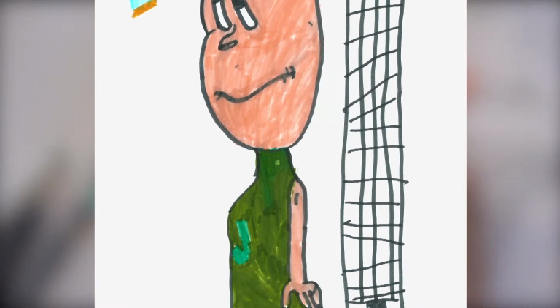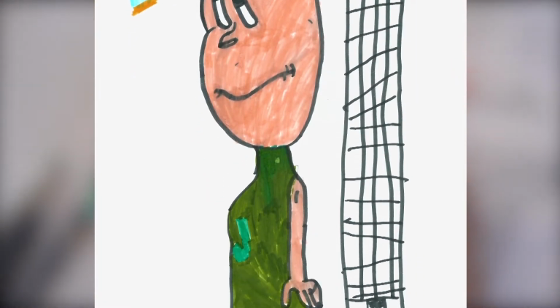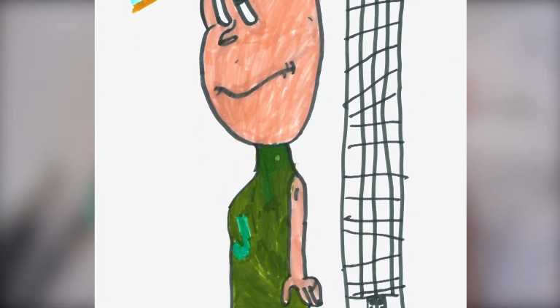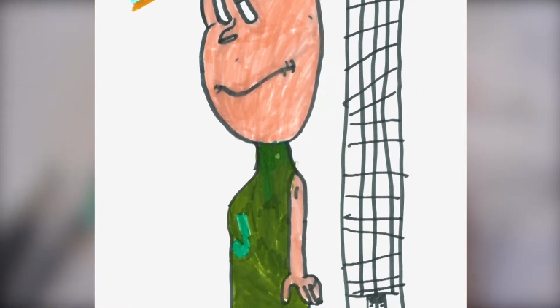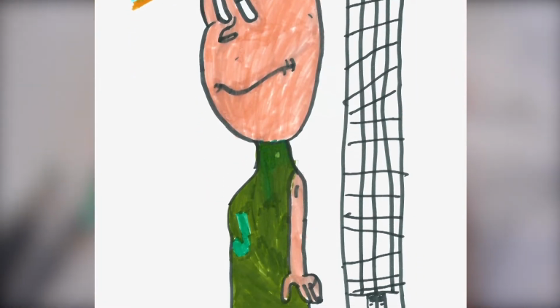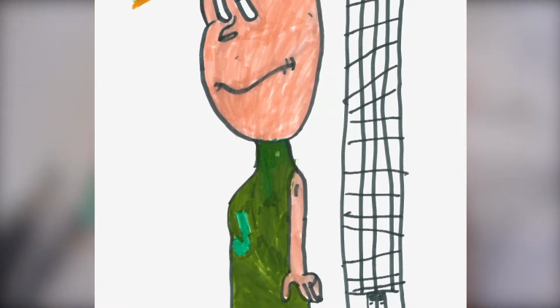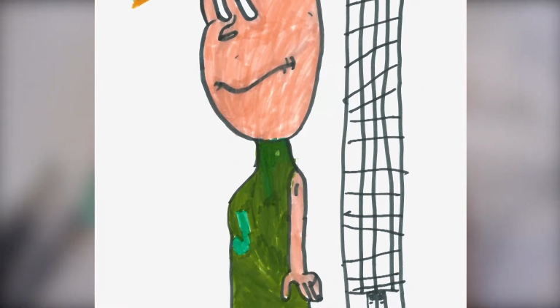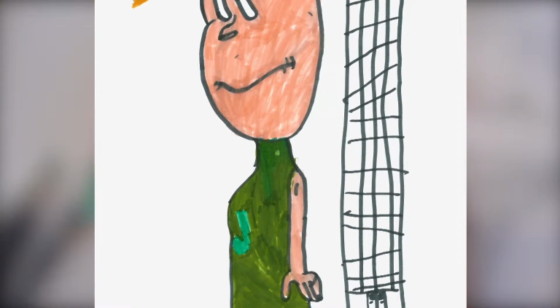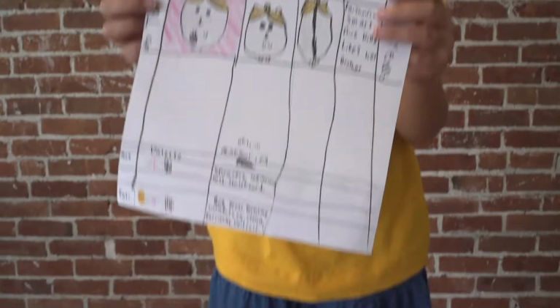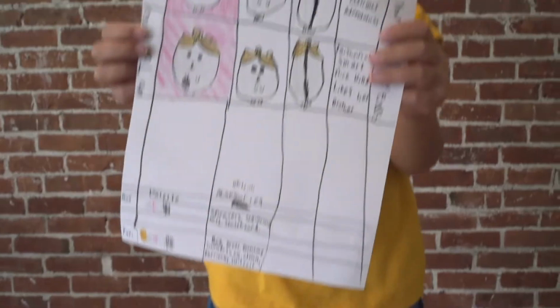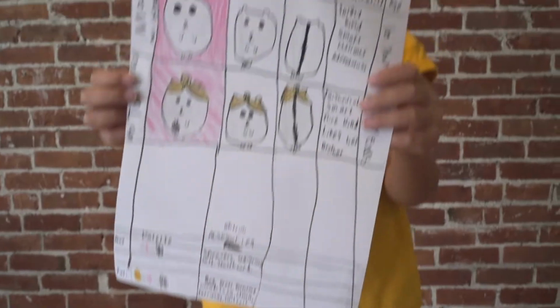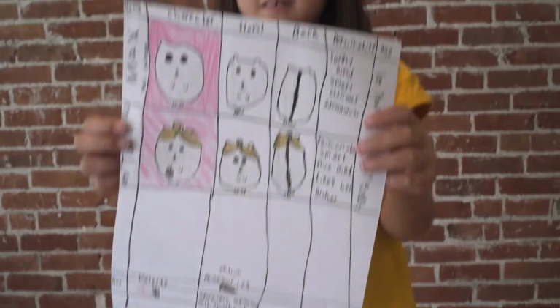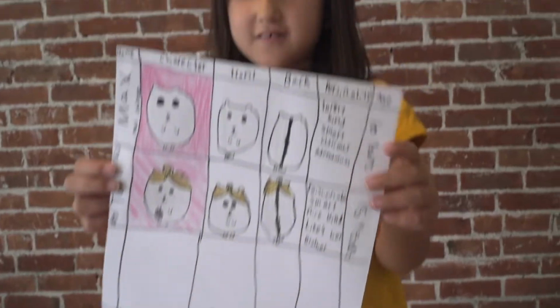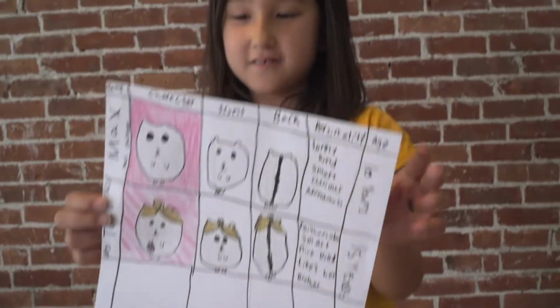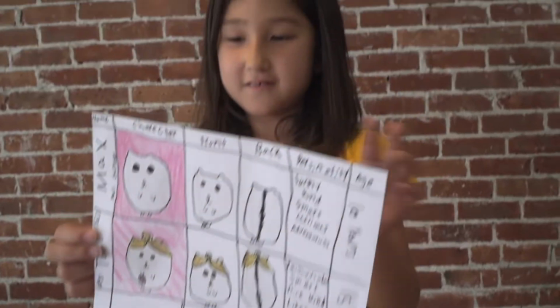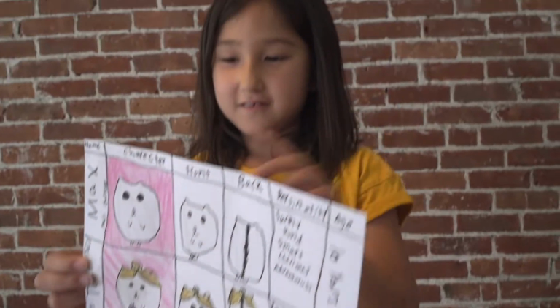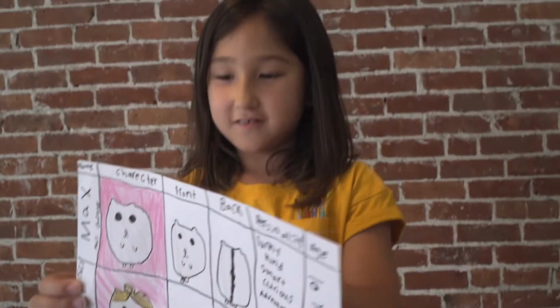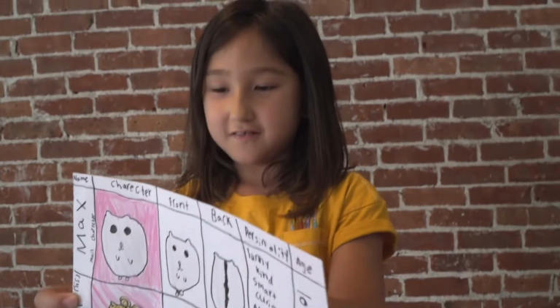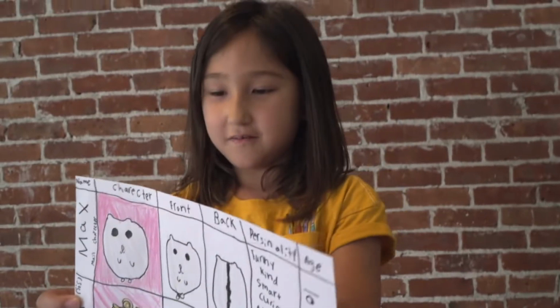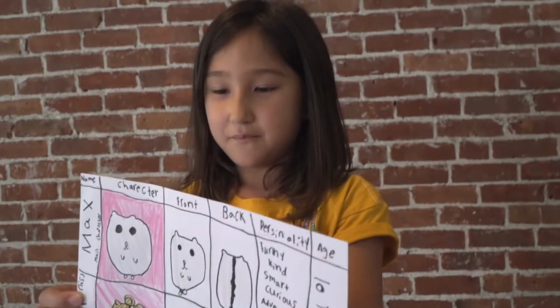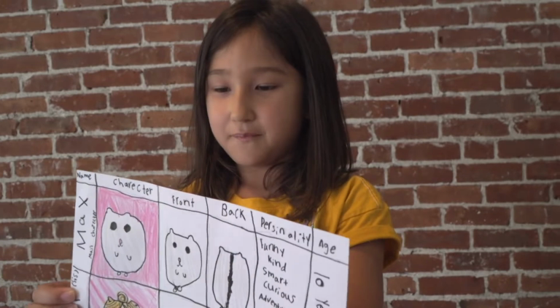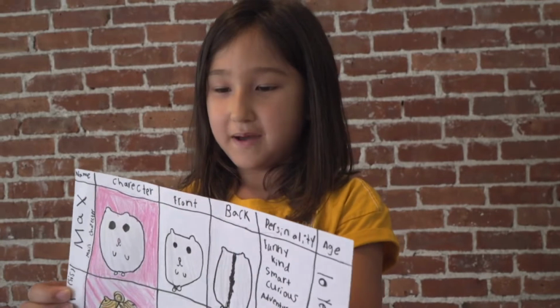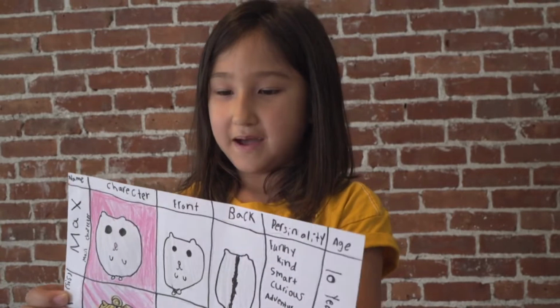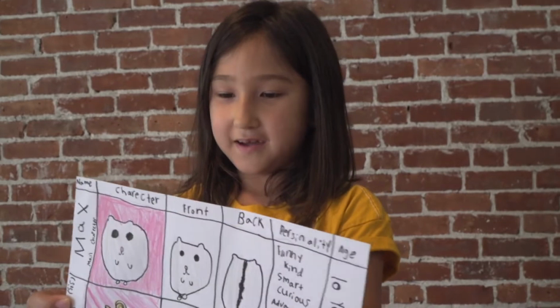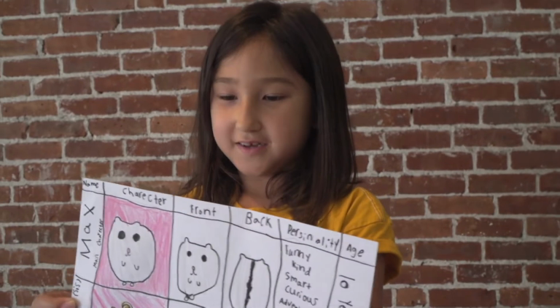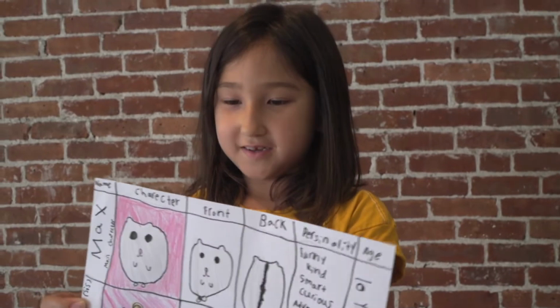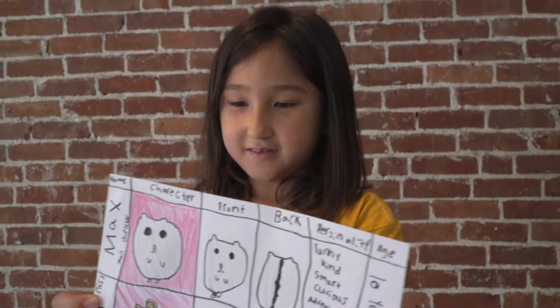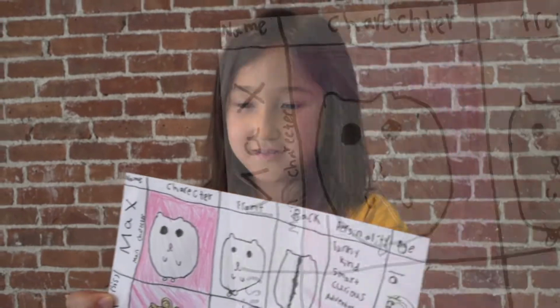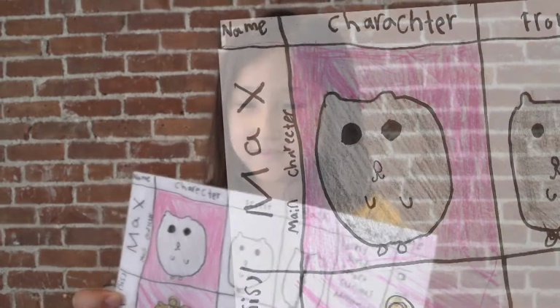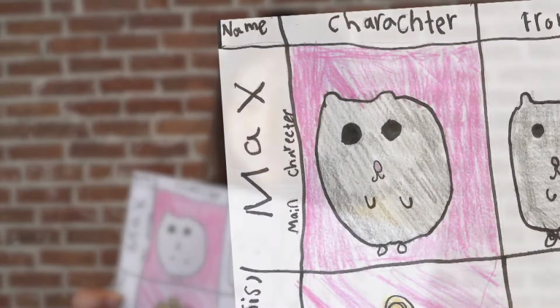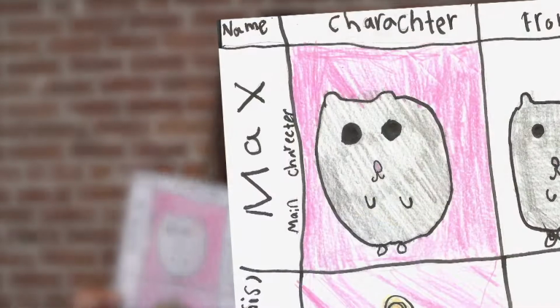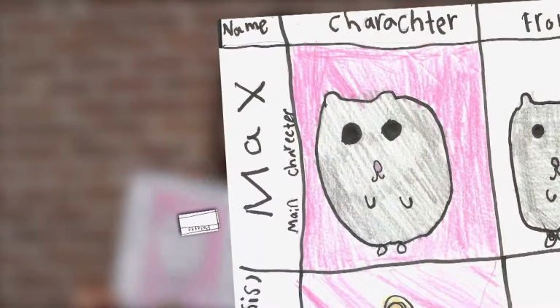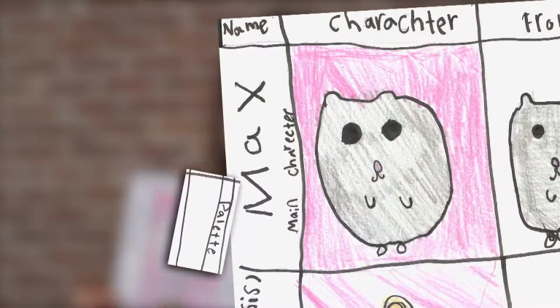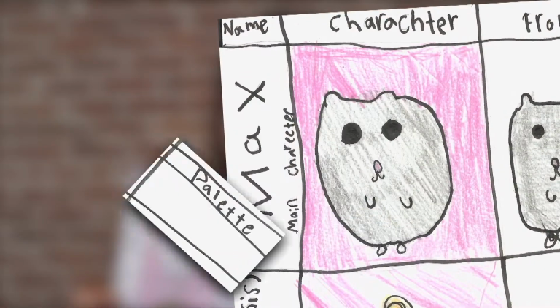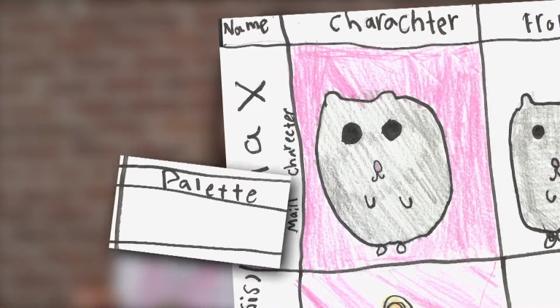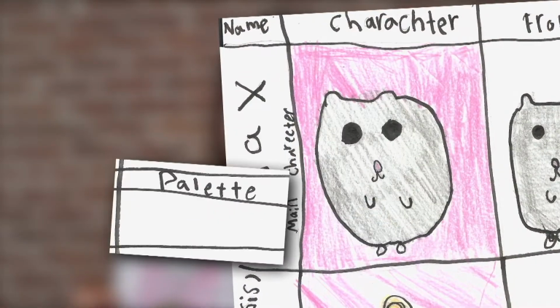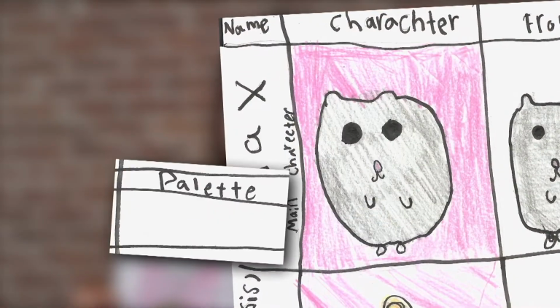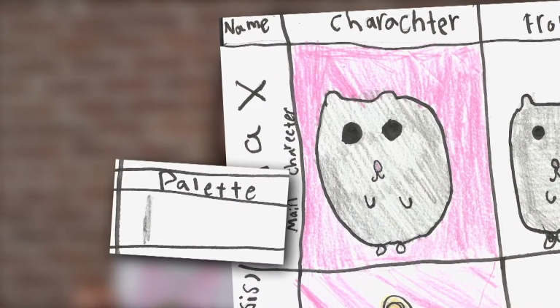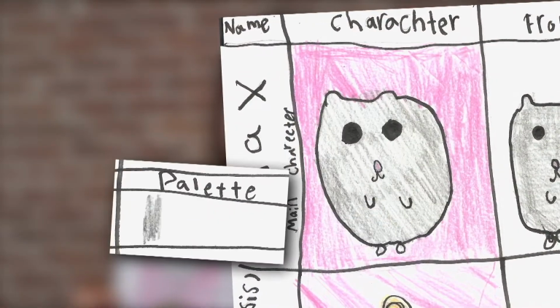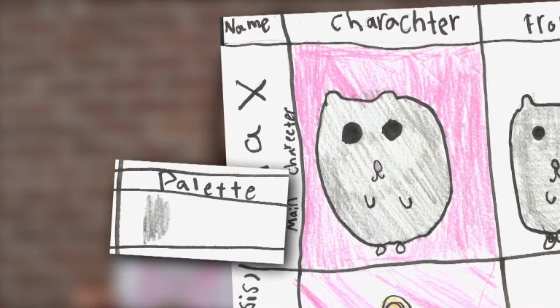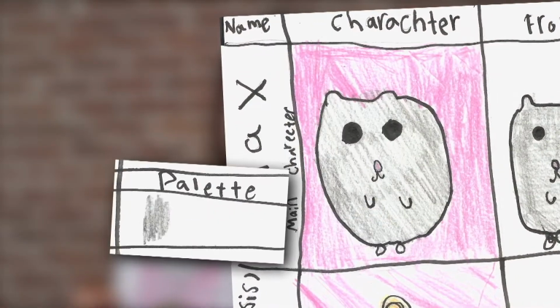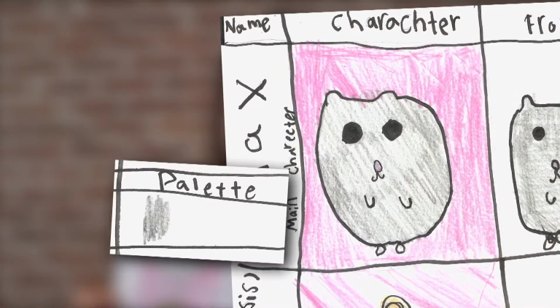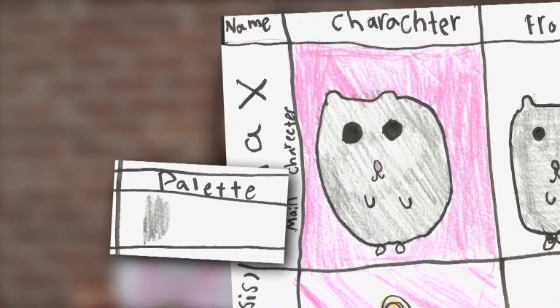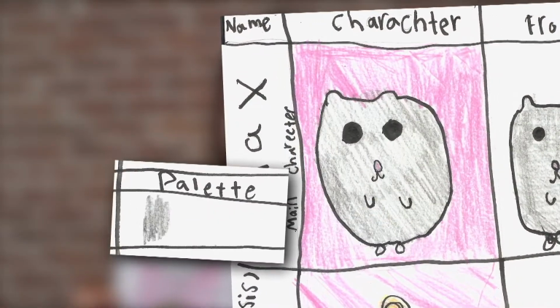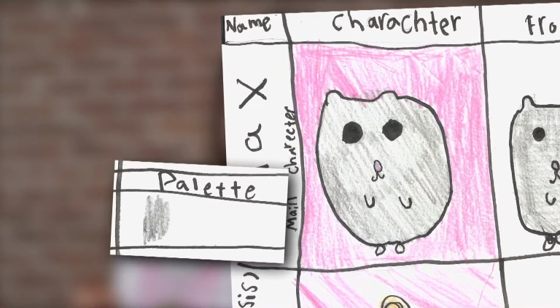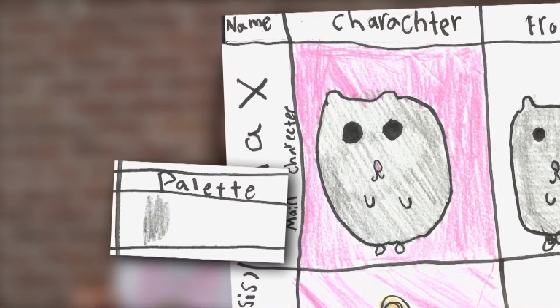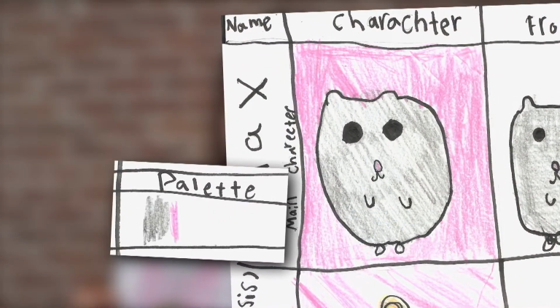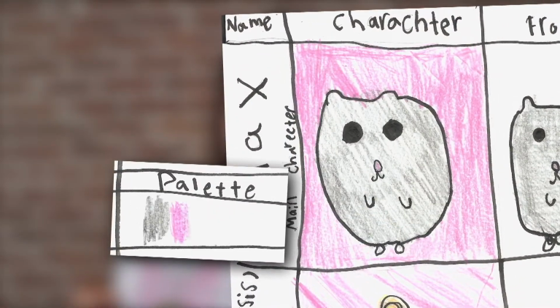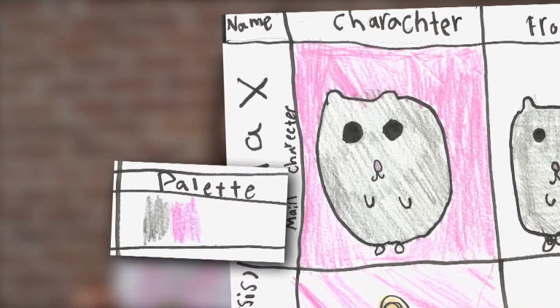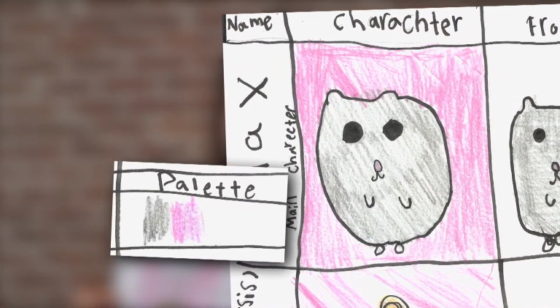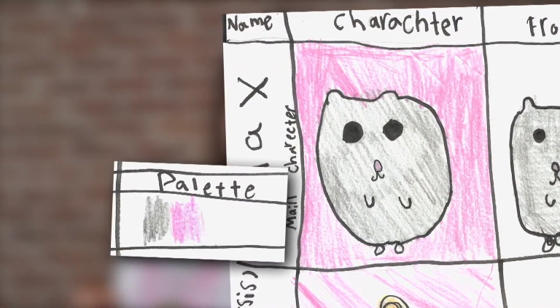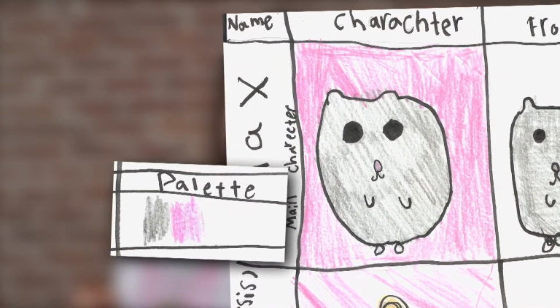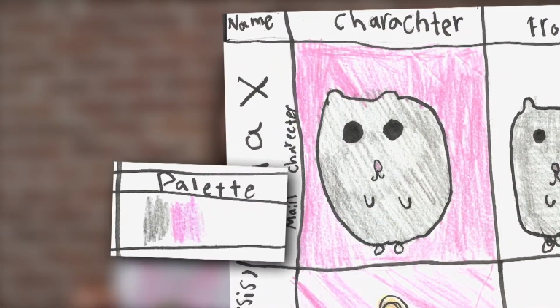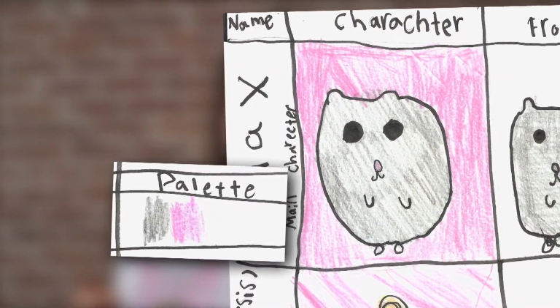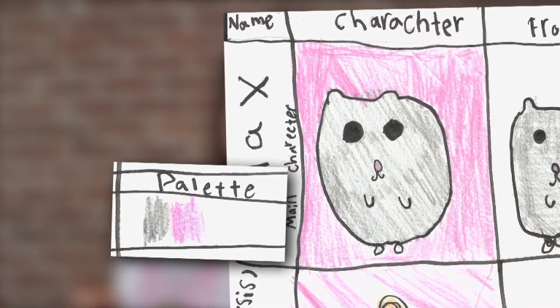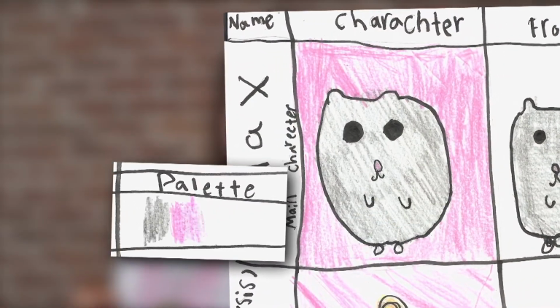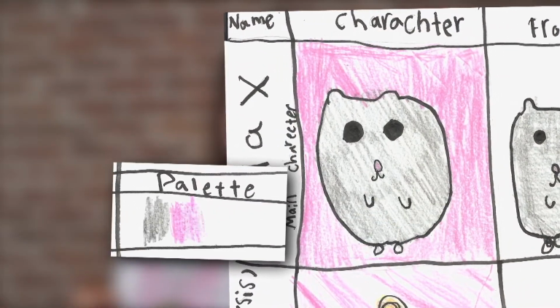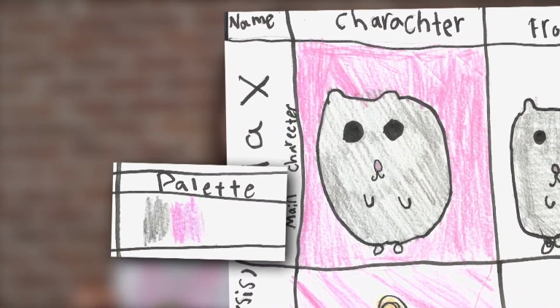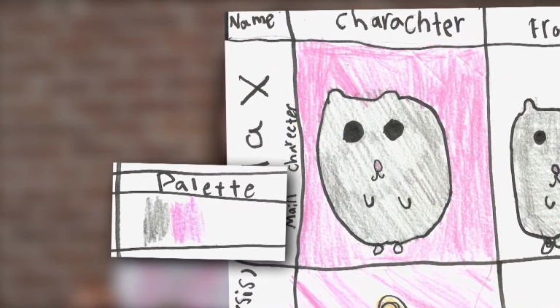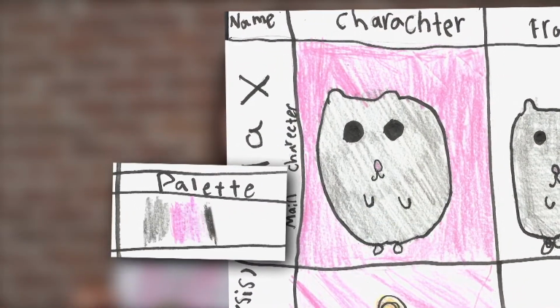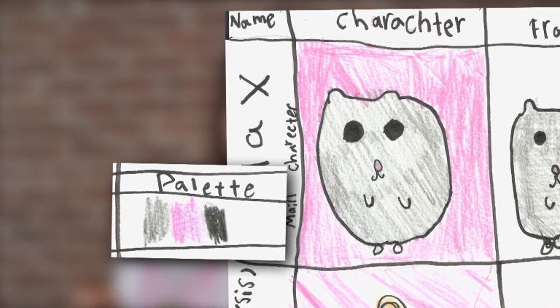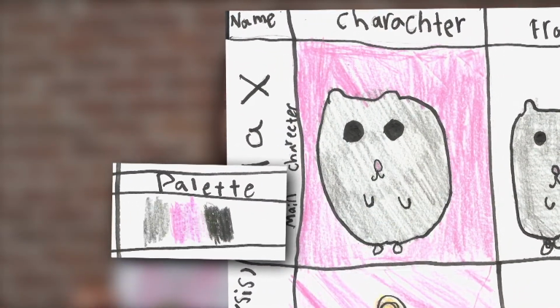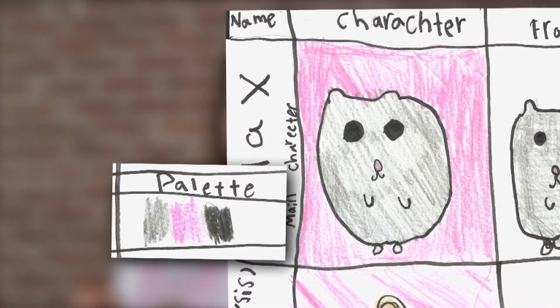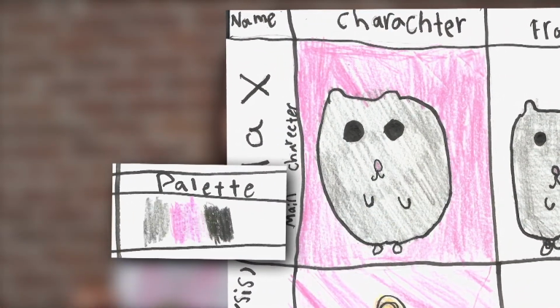This character is Max. I have gray, pink, and then black. Colors add personality.